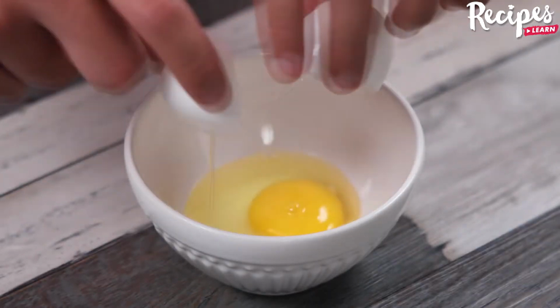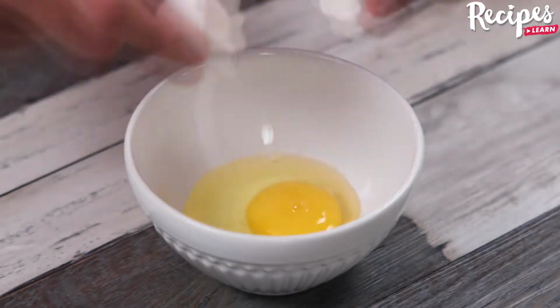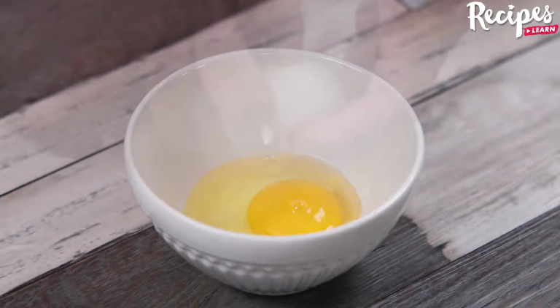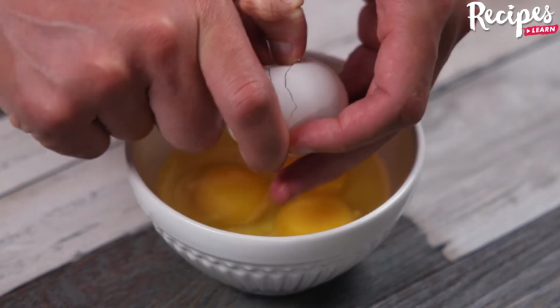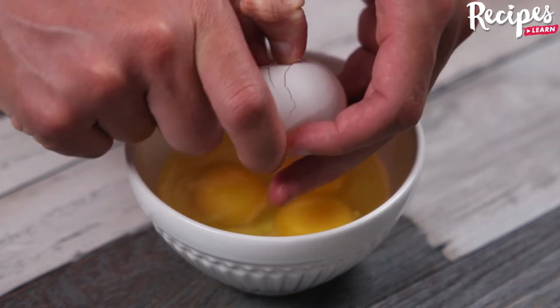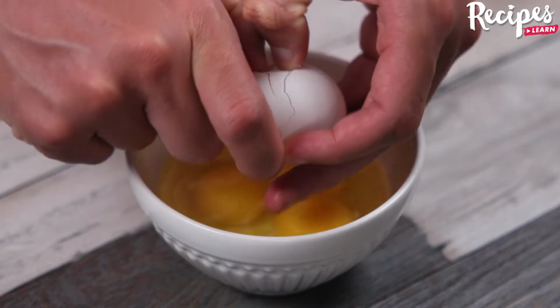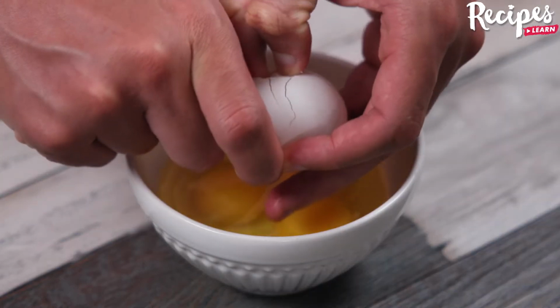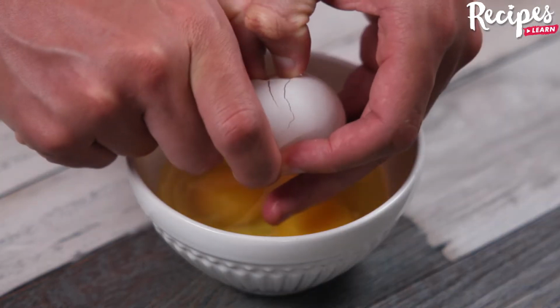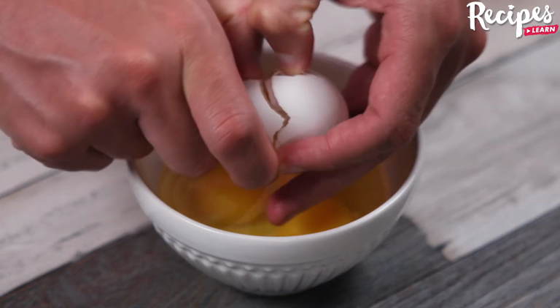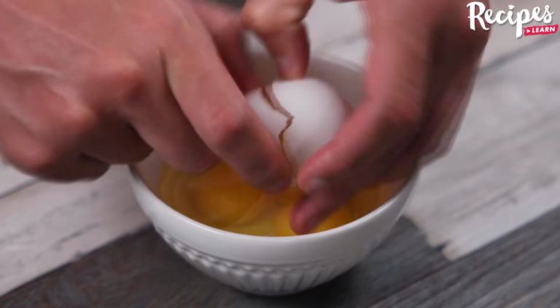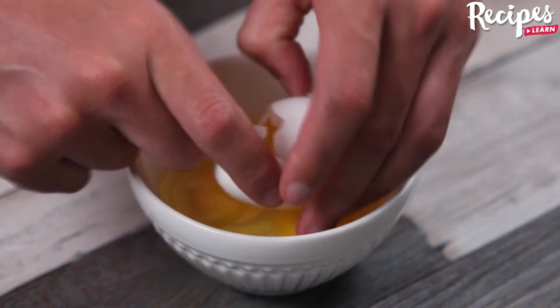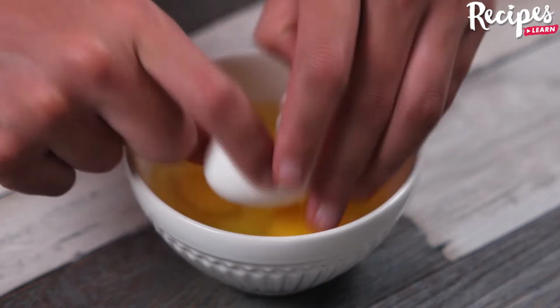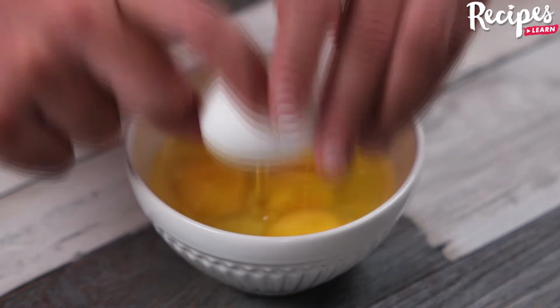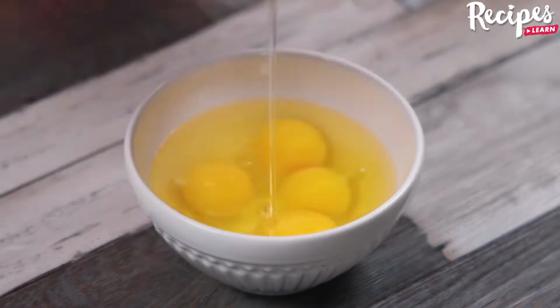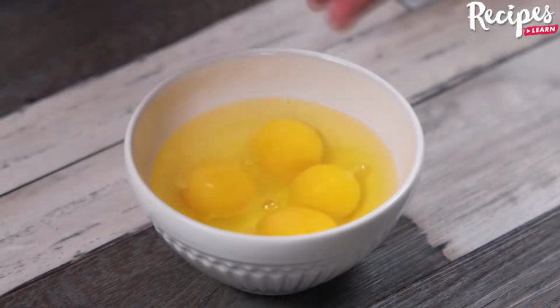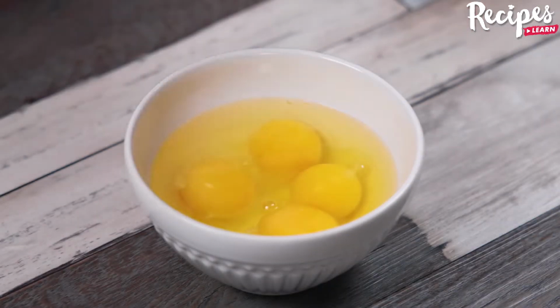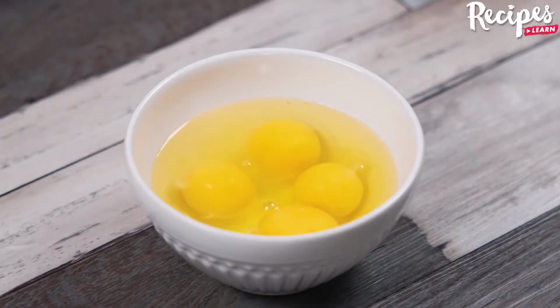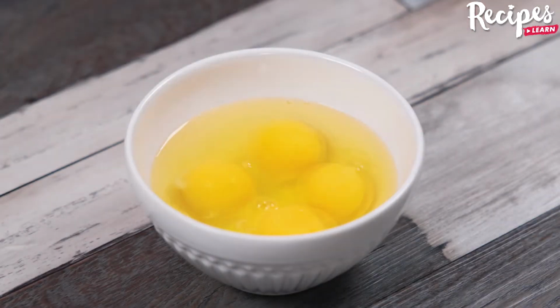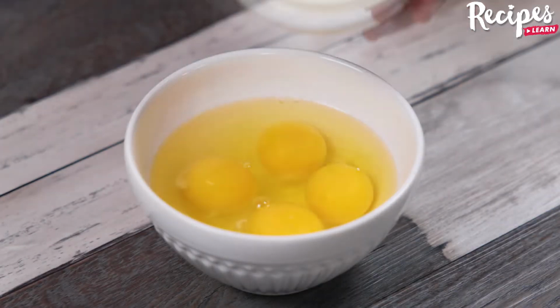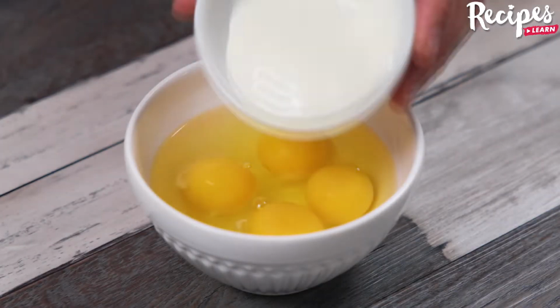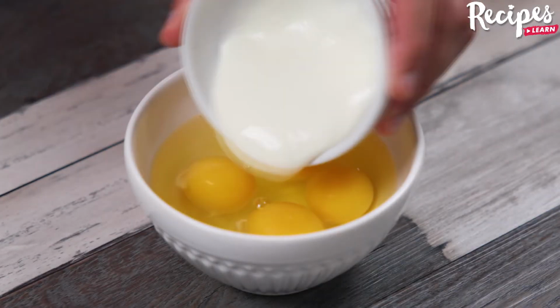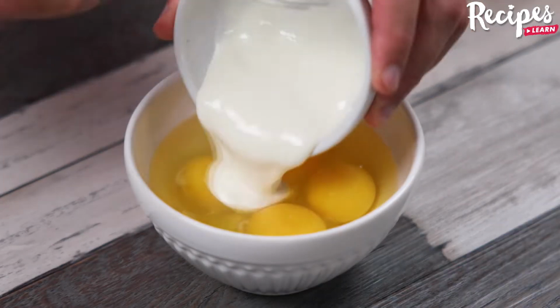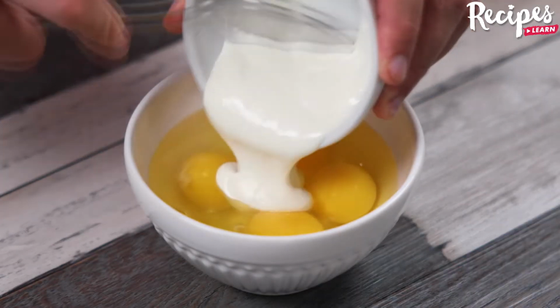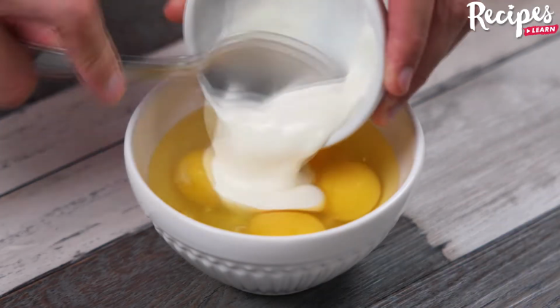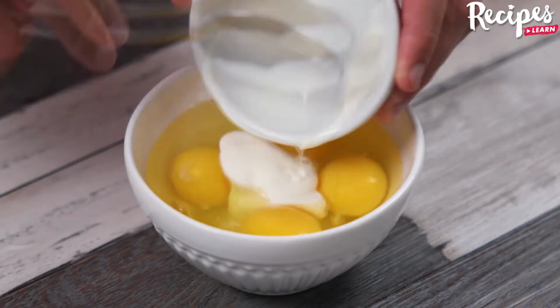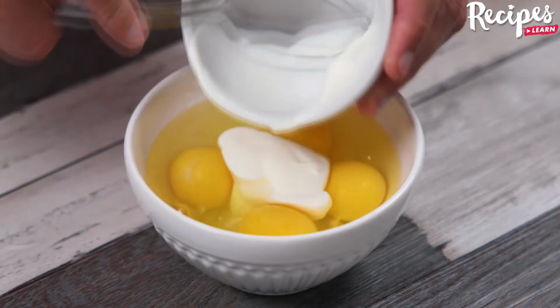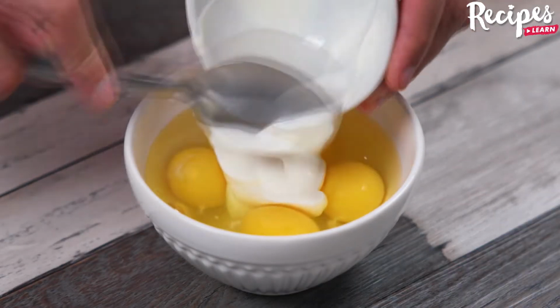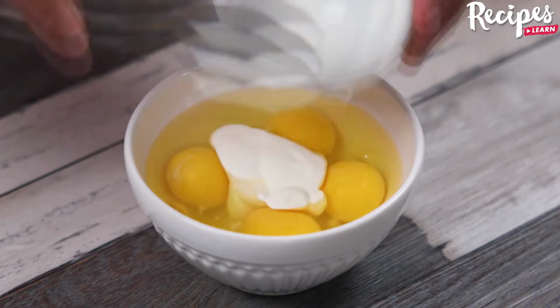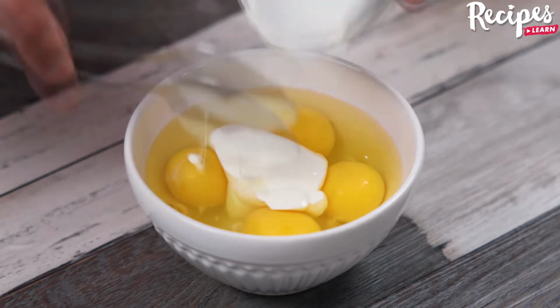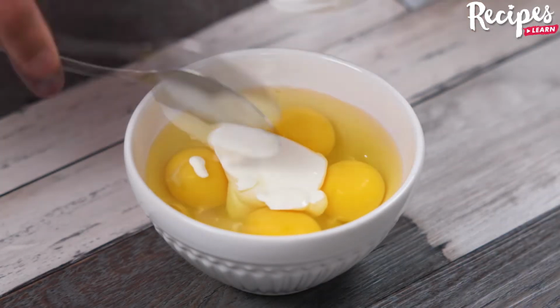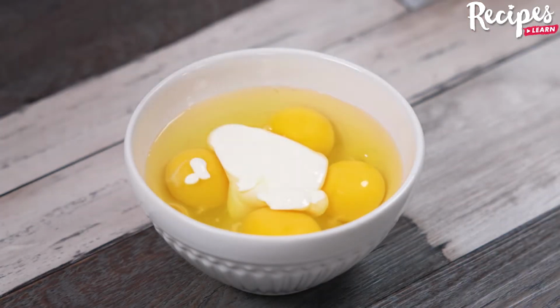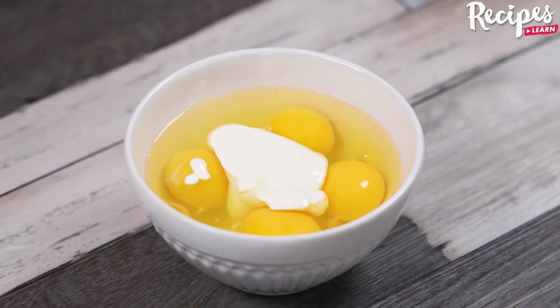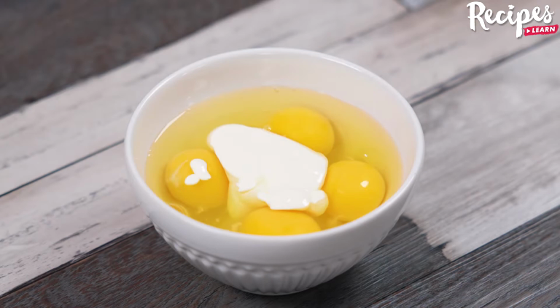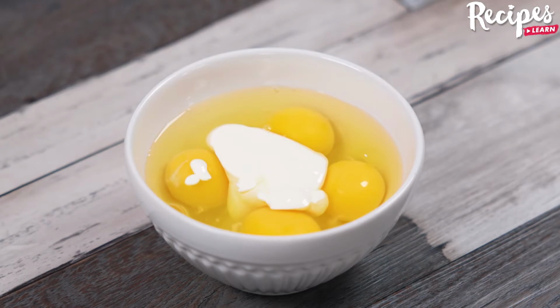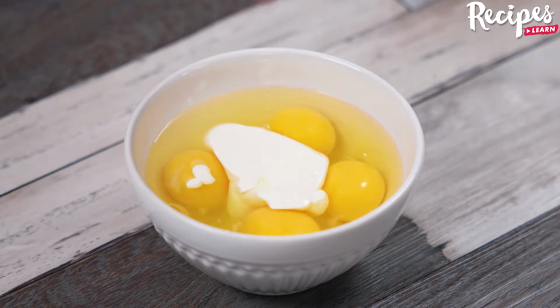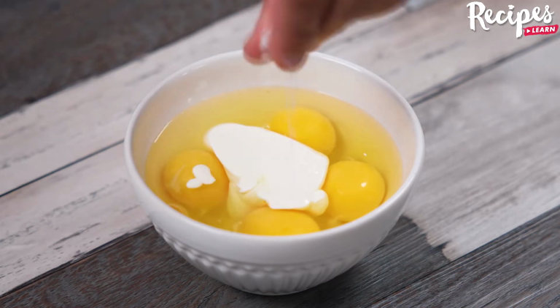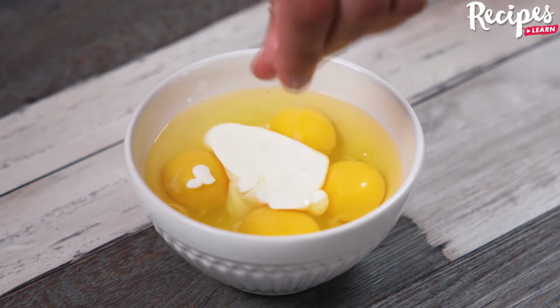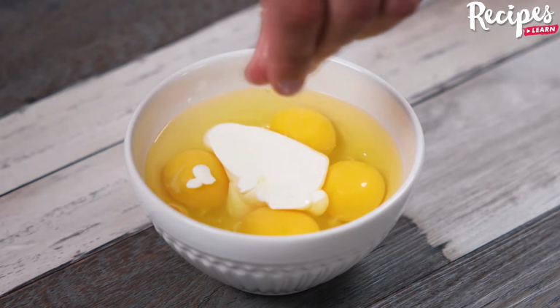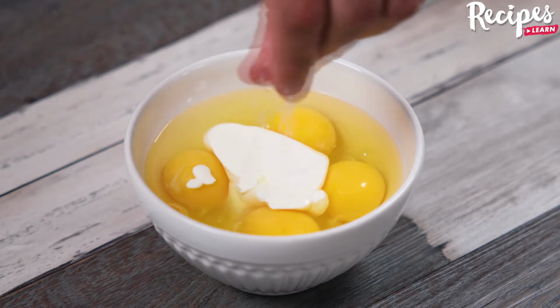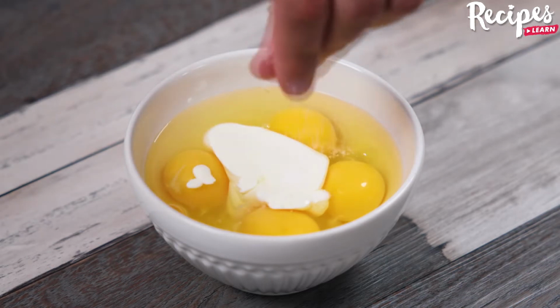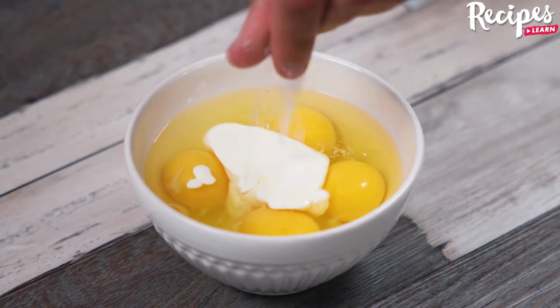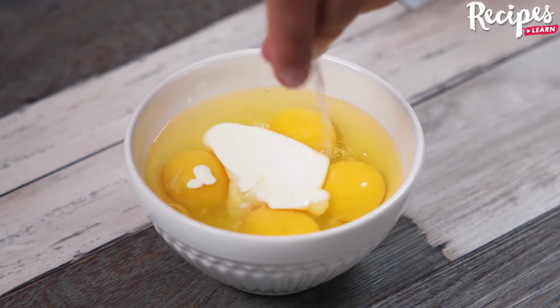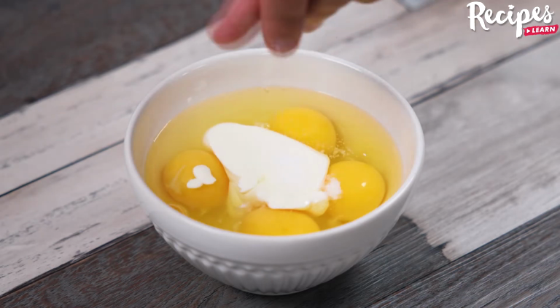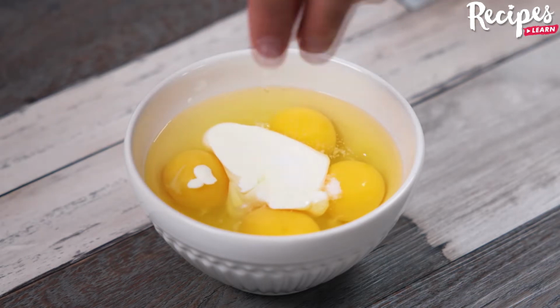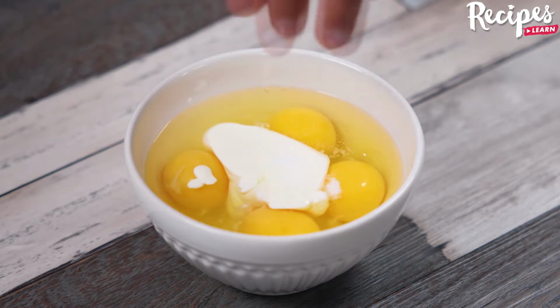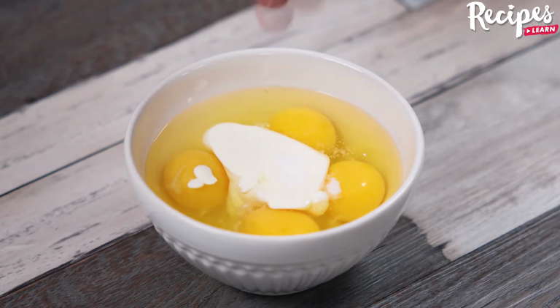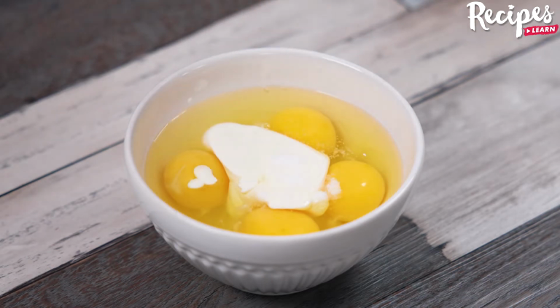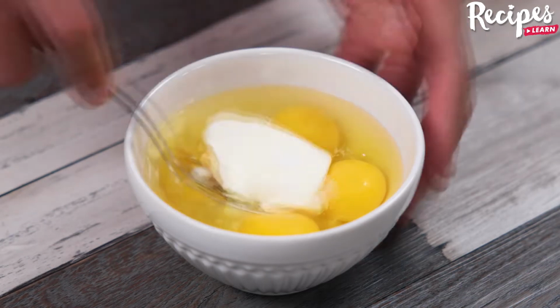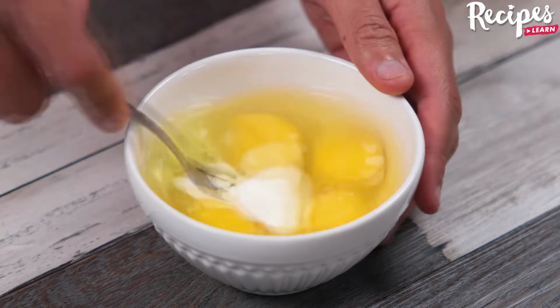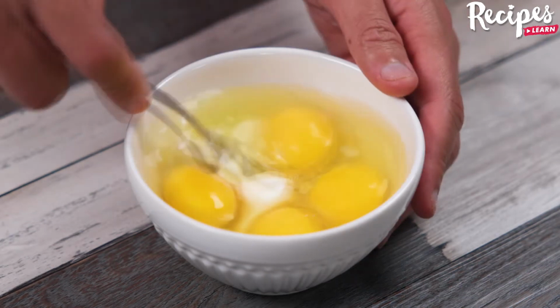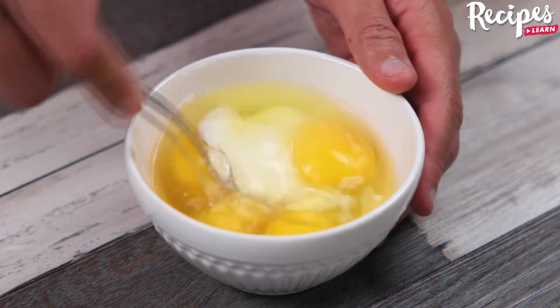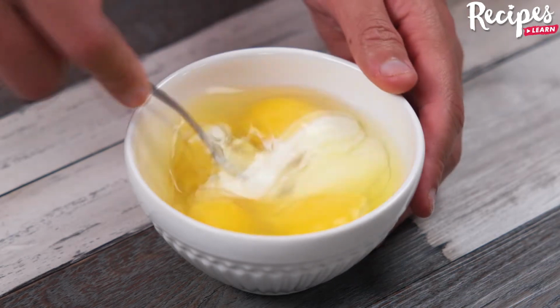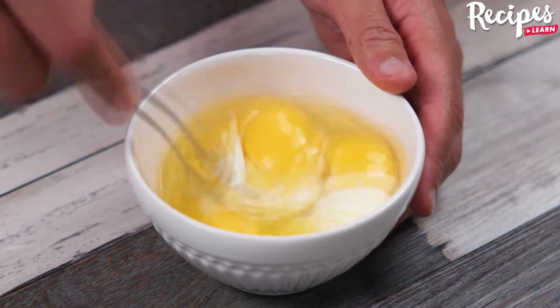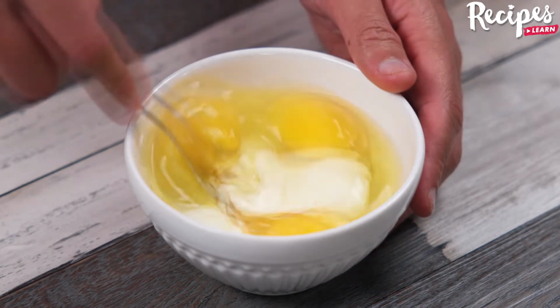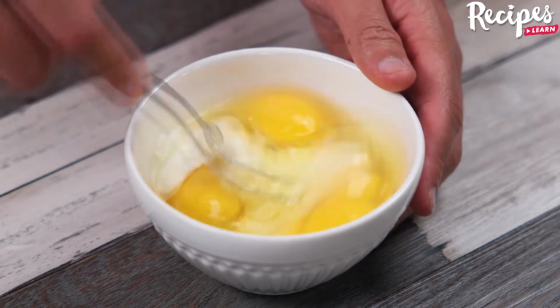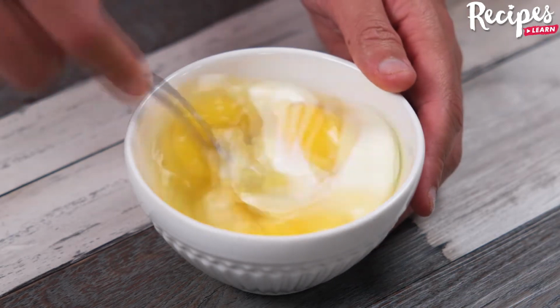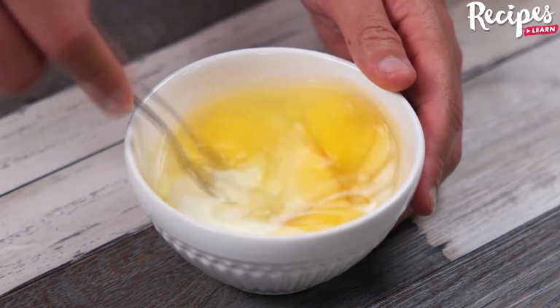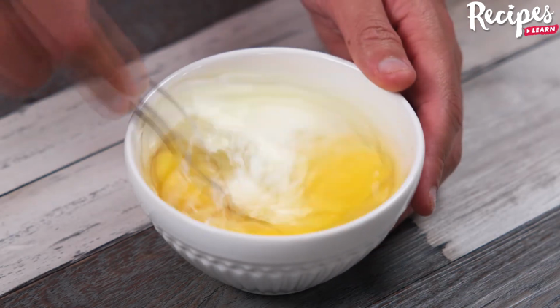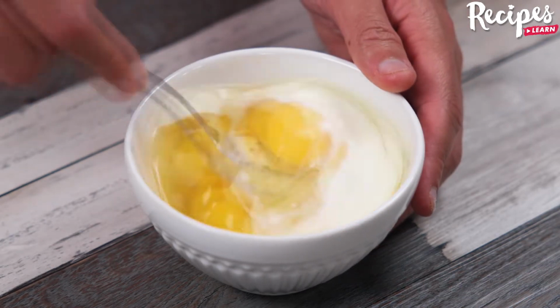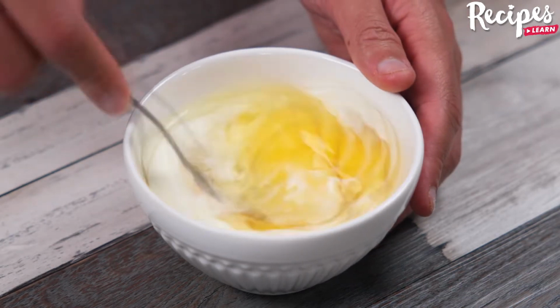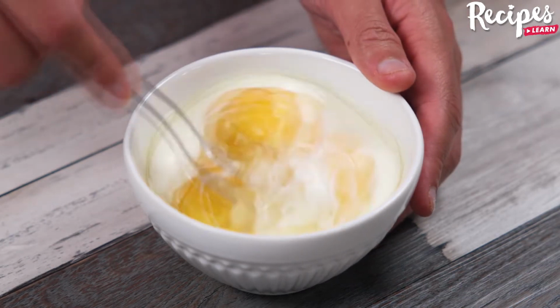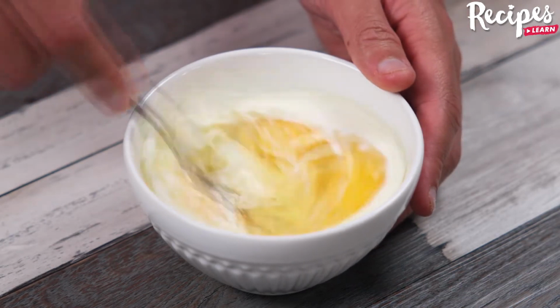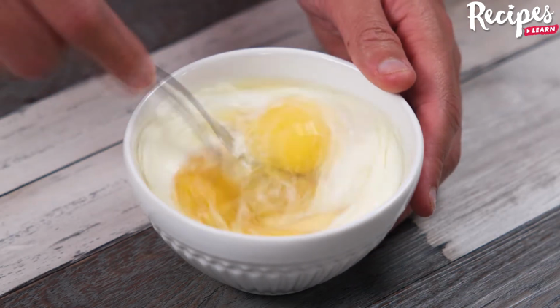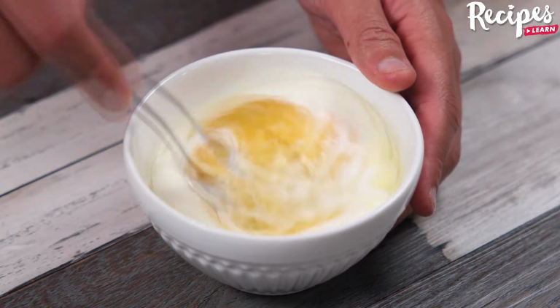Meanwhile, in a bowl, add 4 eggs, 1 tablespoon of cottage cheese, 1 pinch of salt, and stir to combine until smooth.